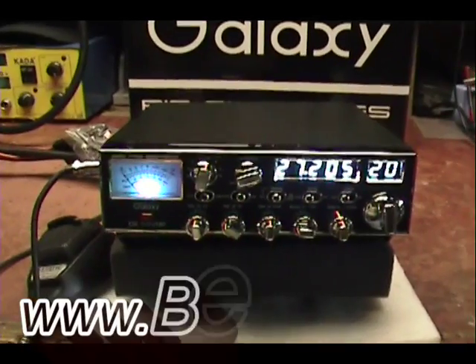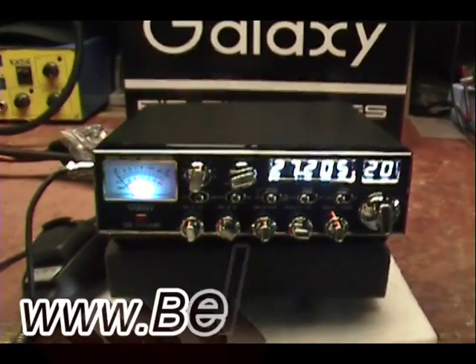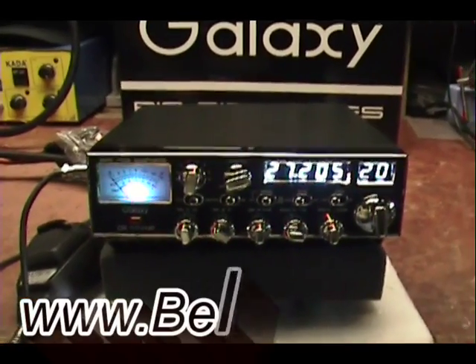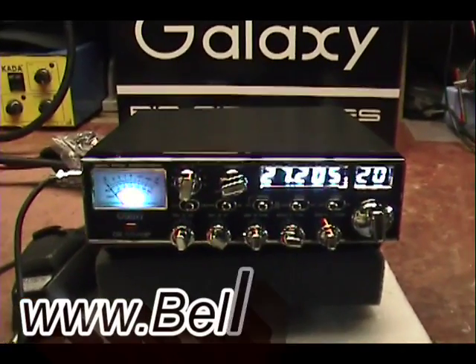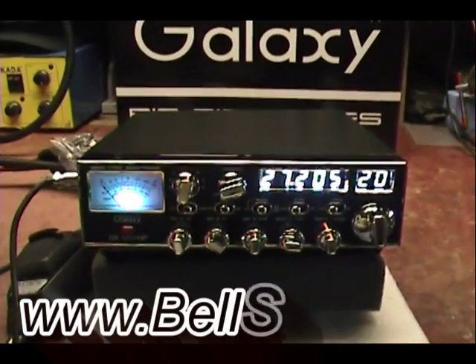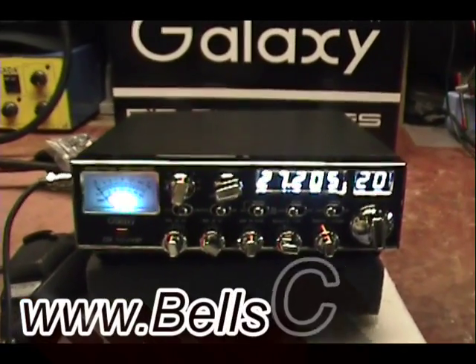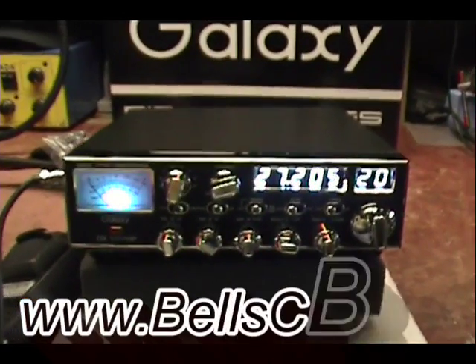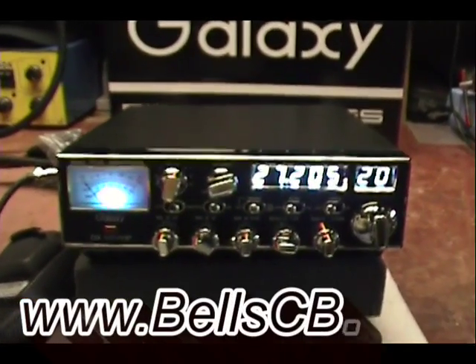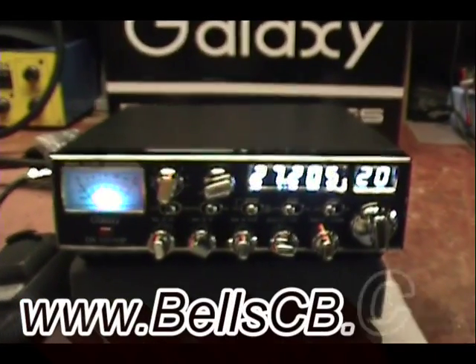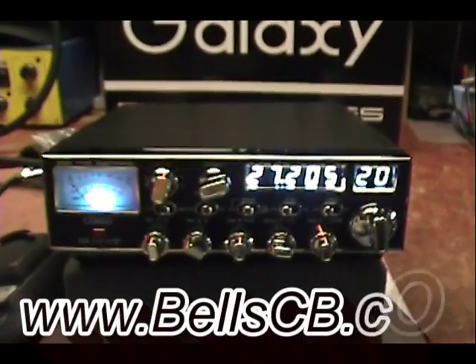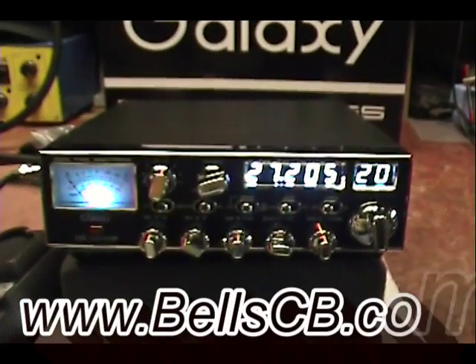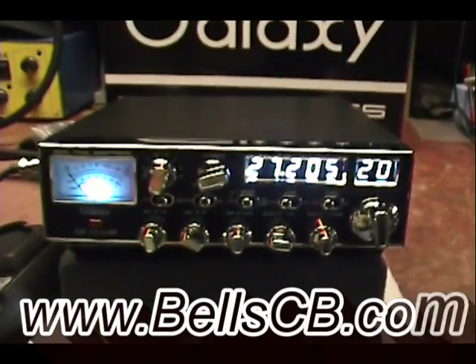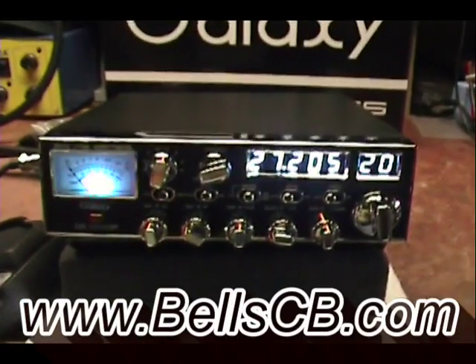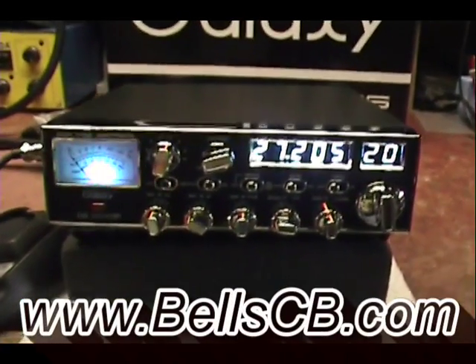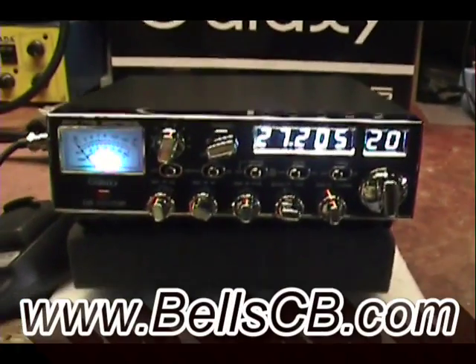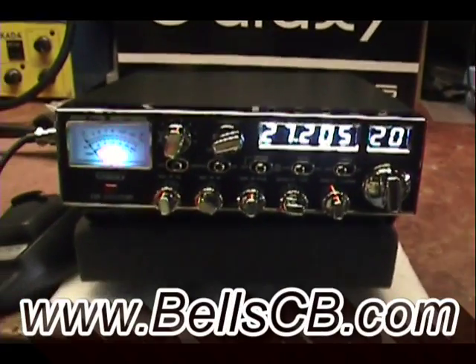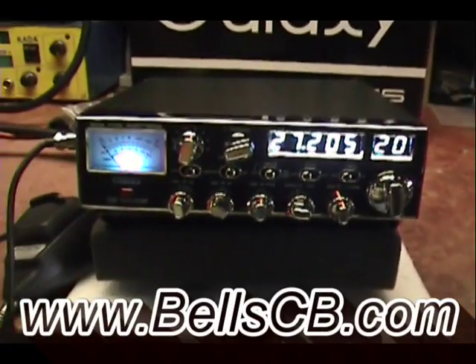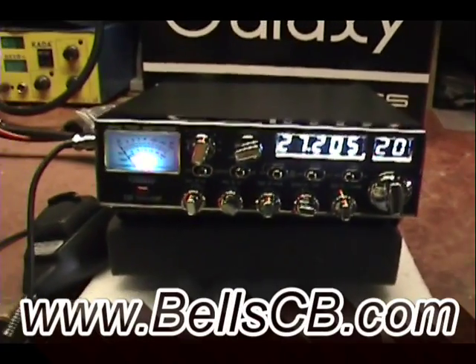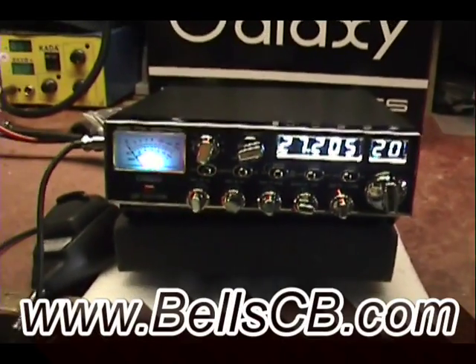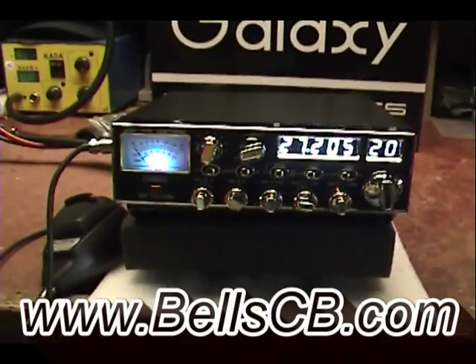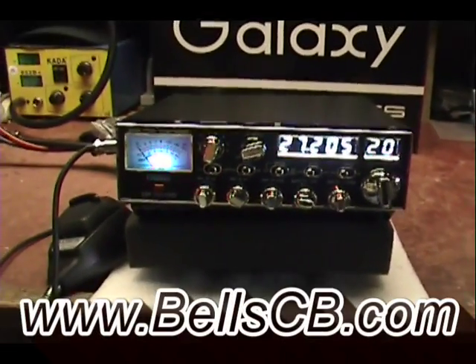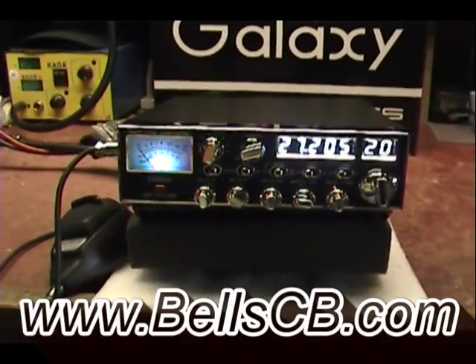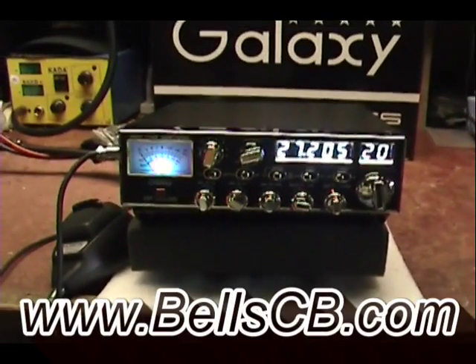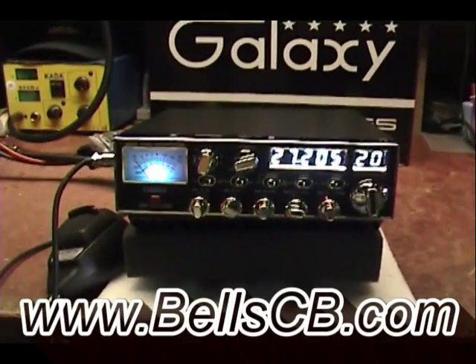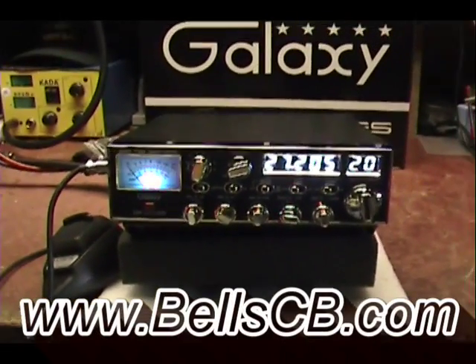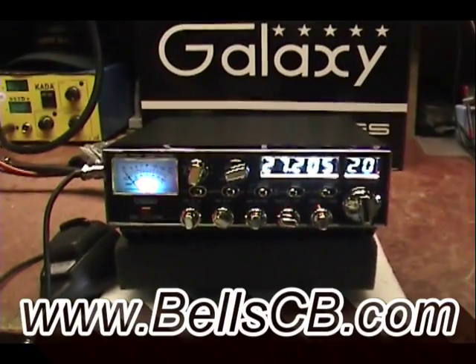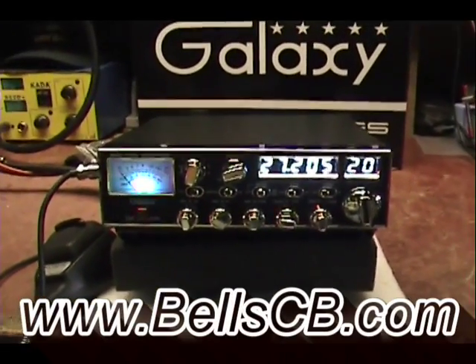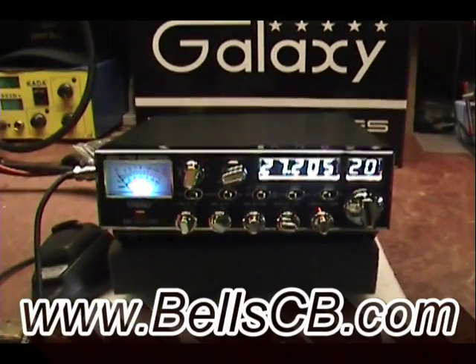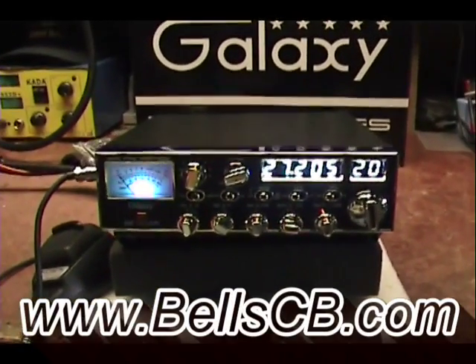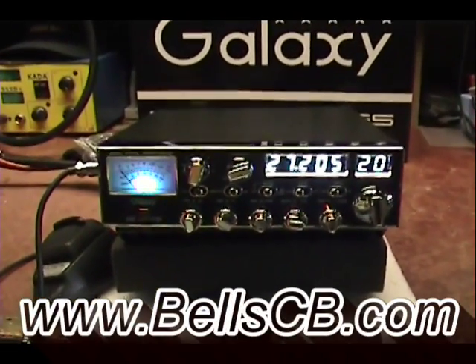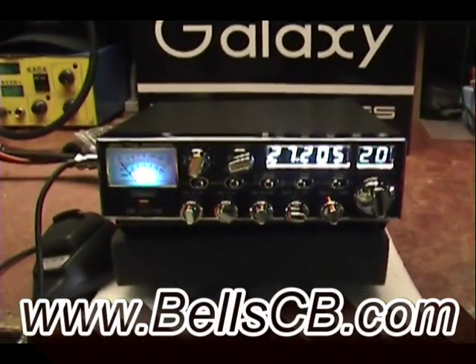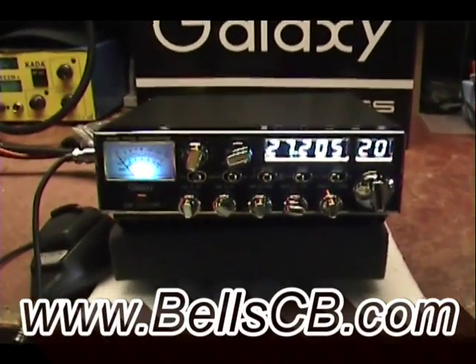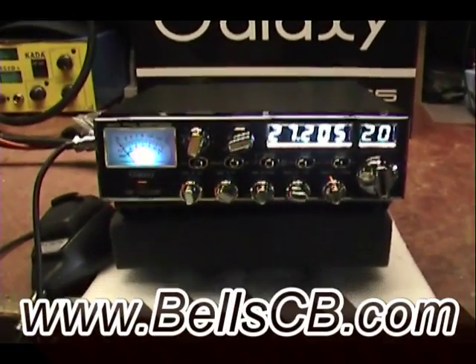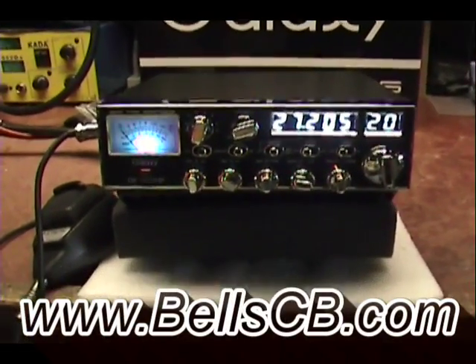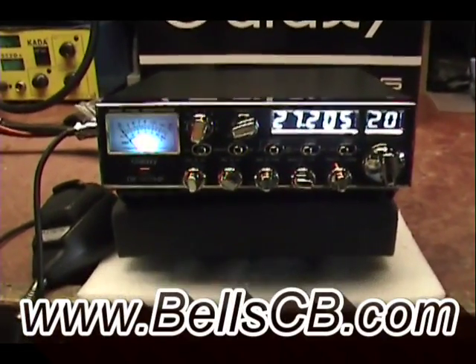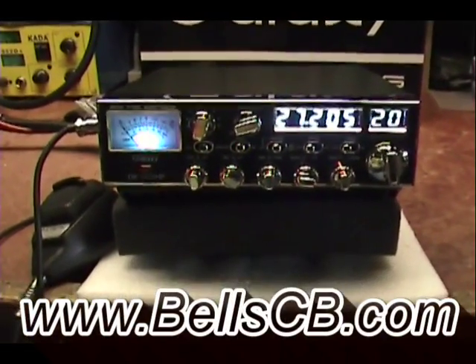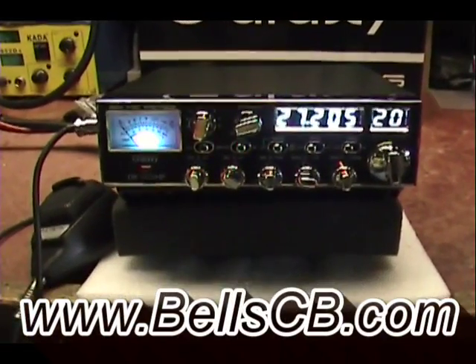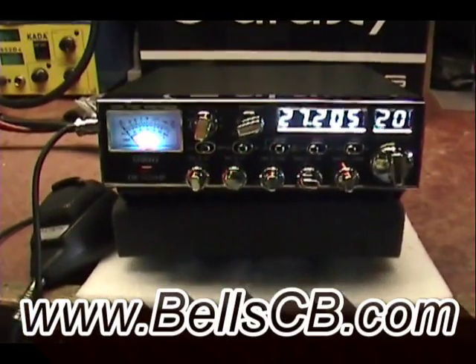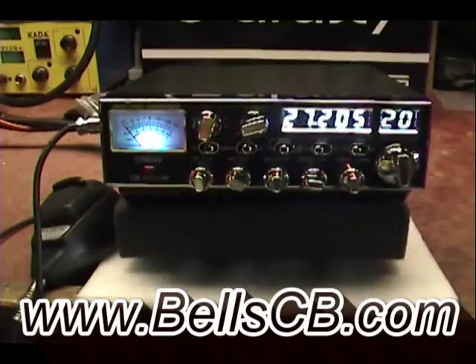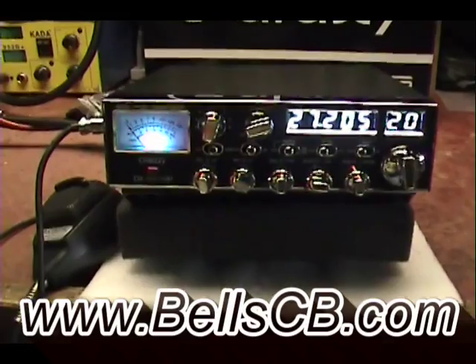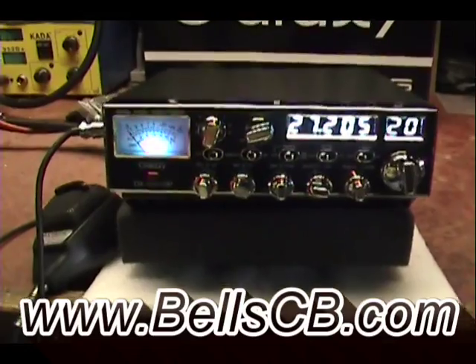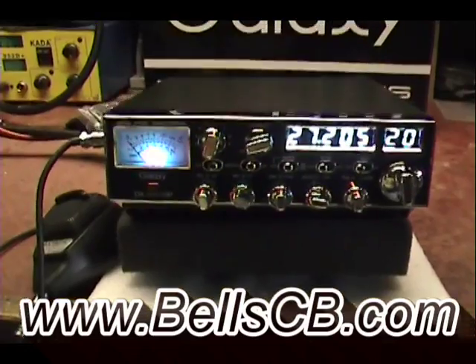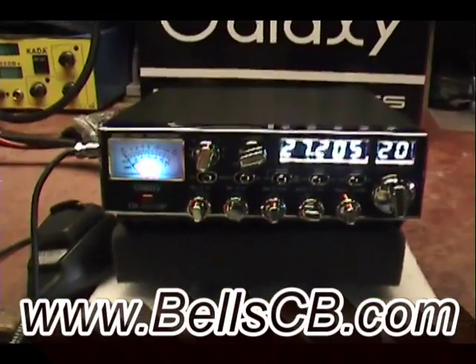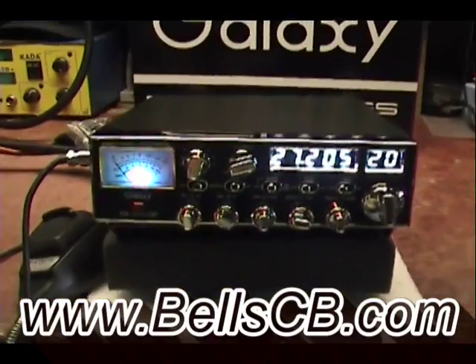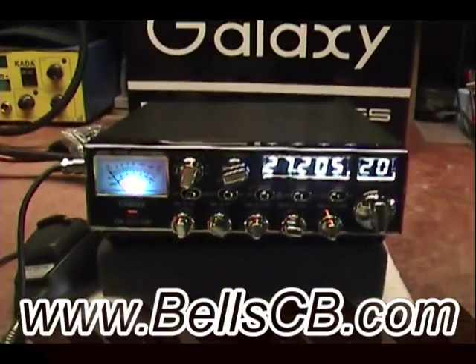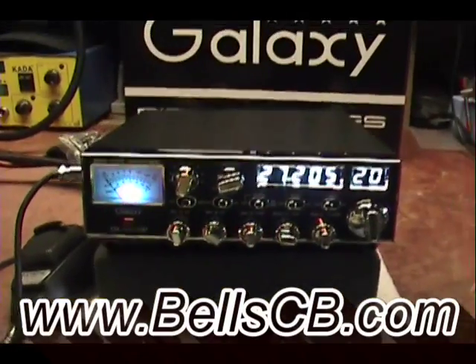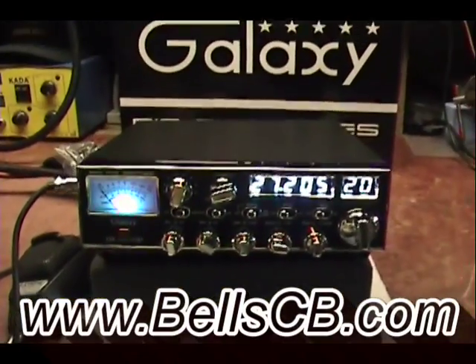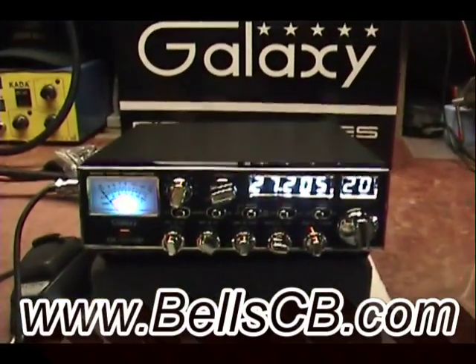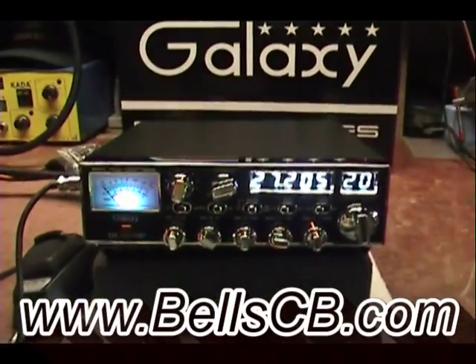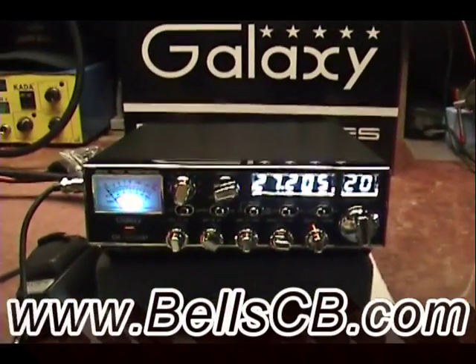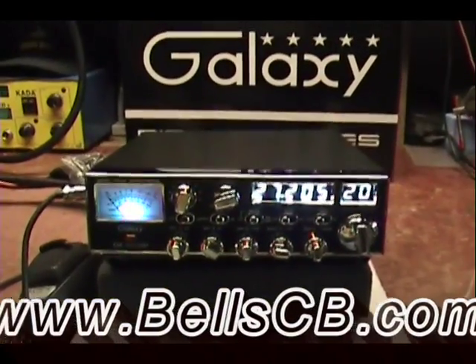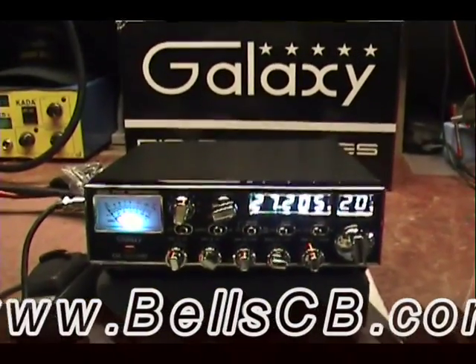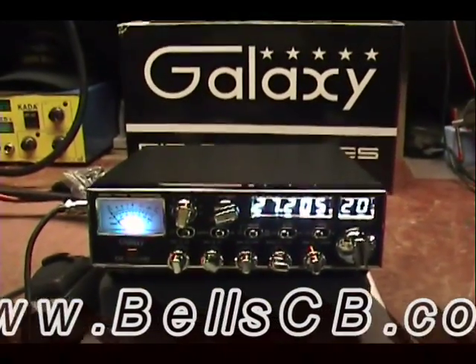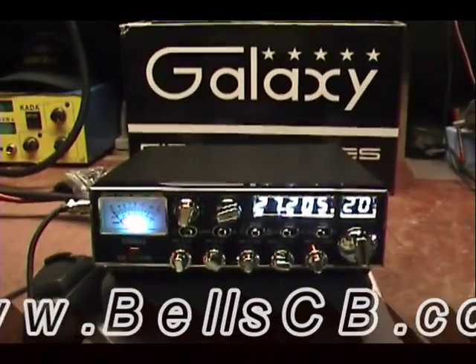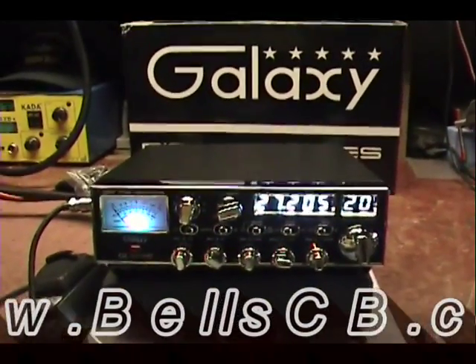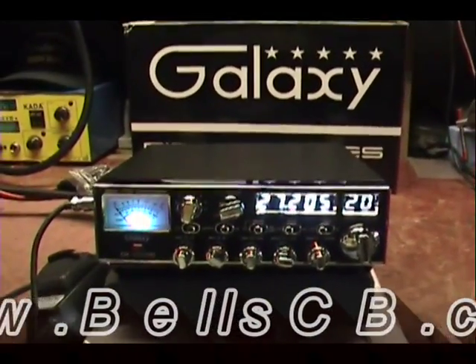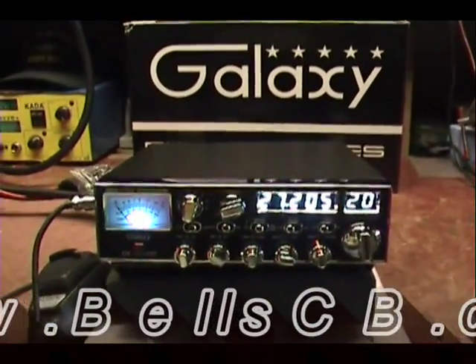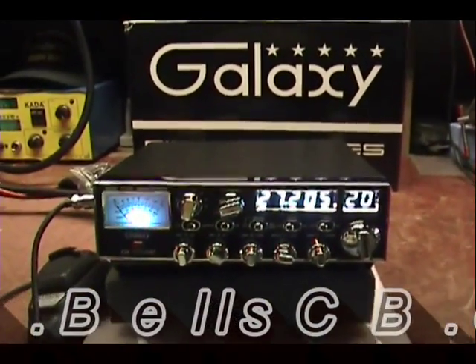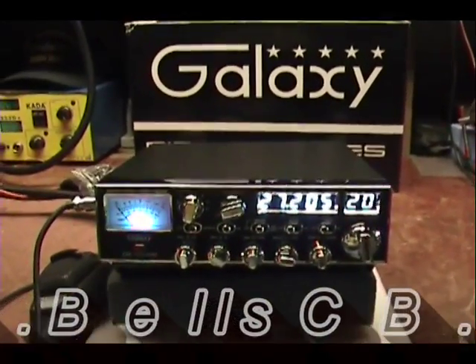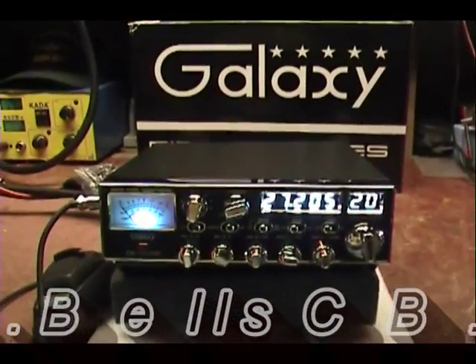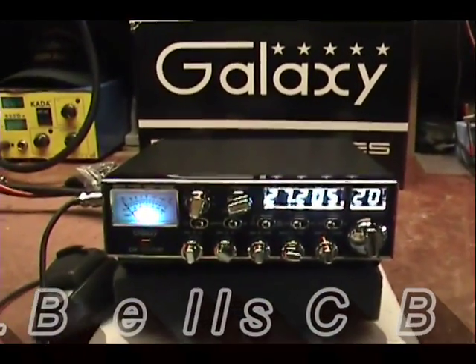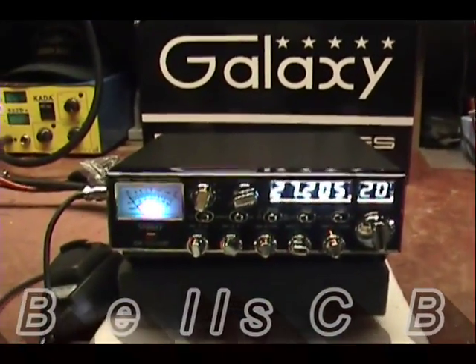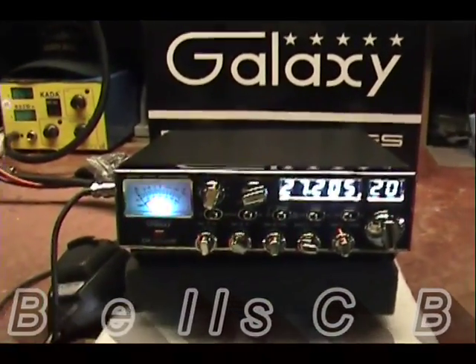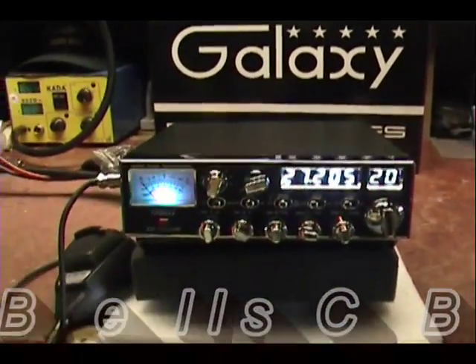Hello everybody and welcome to Bell's CB. We have a Galaxy DX98 VHP for us today. This is a tune-up report for James in Michigan.